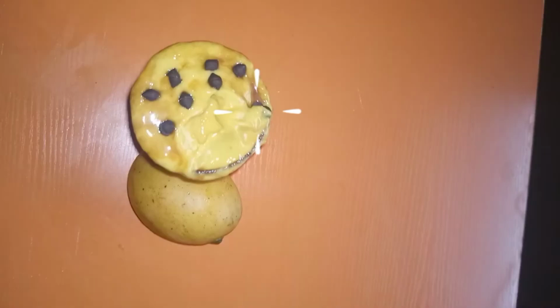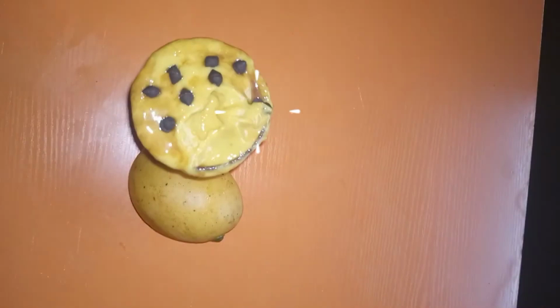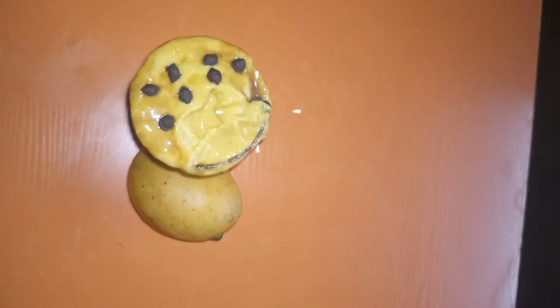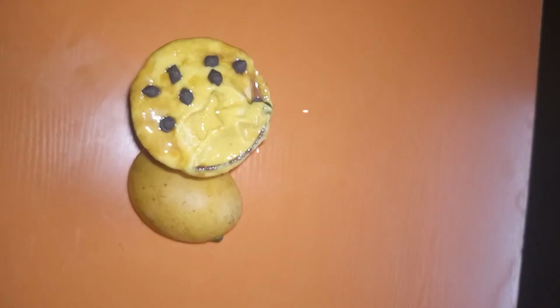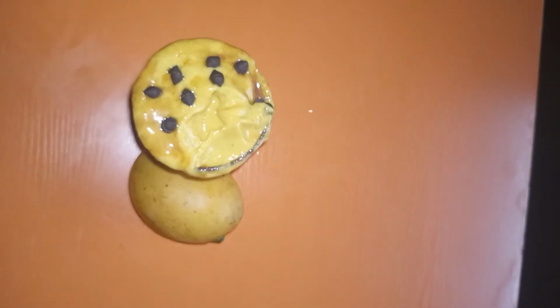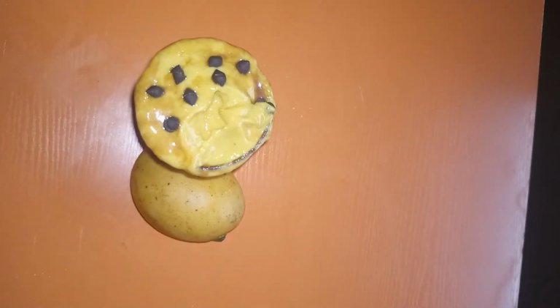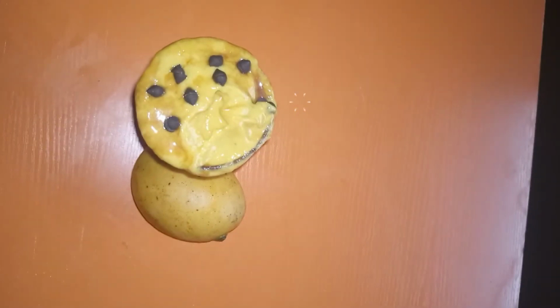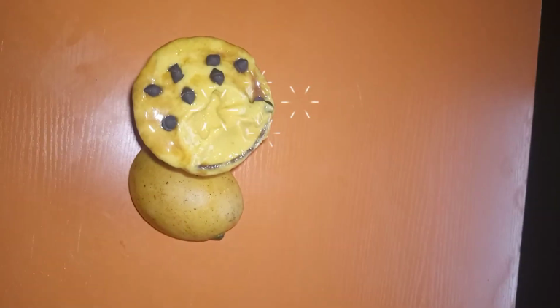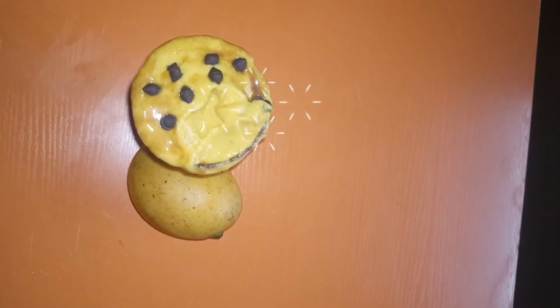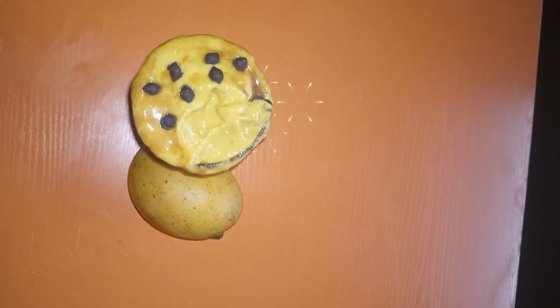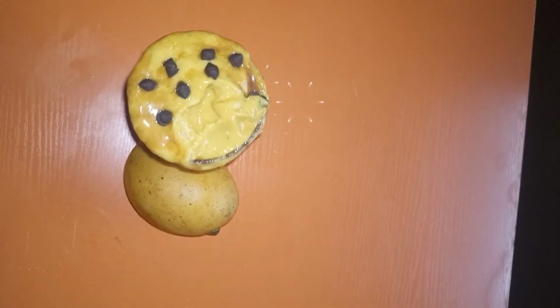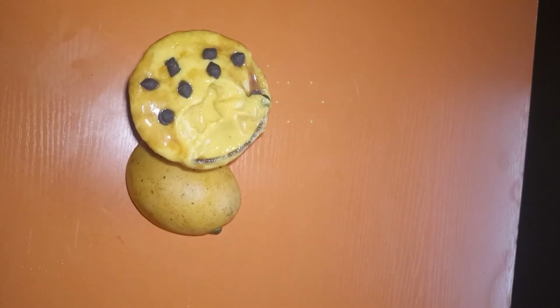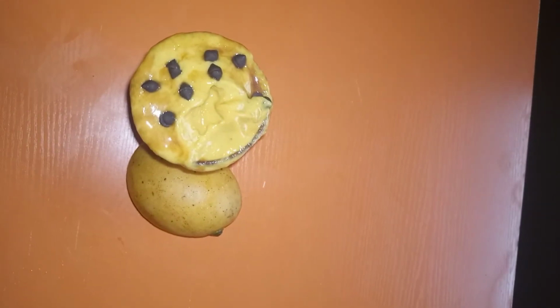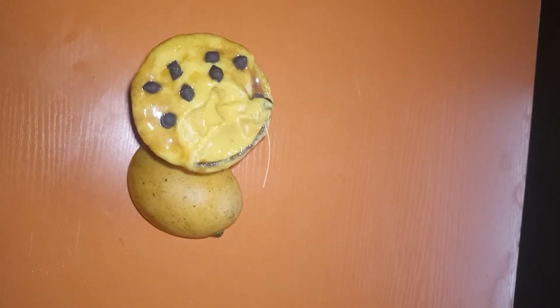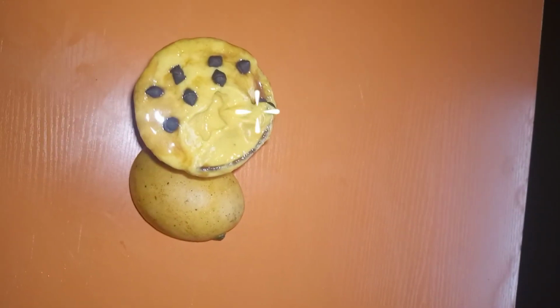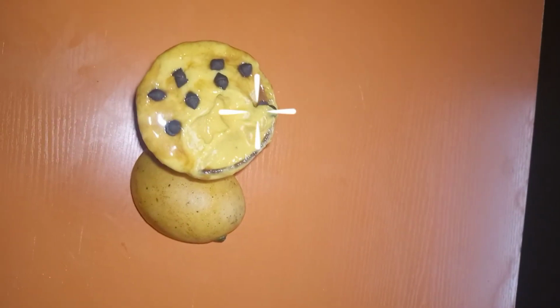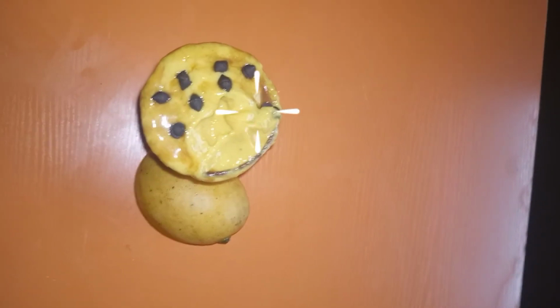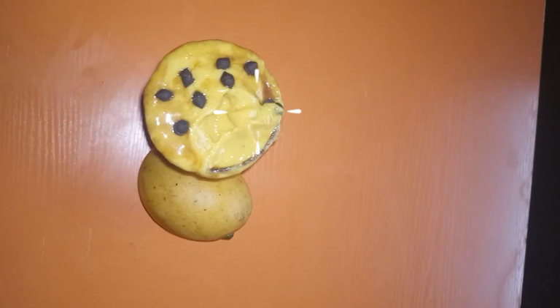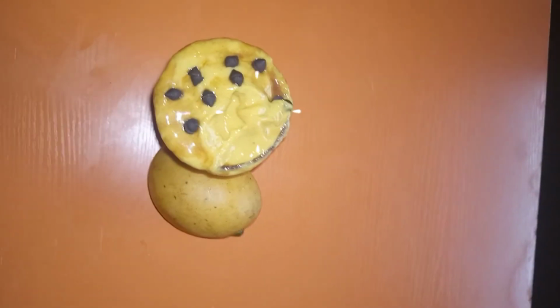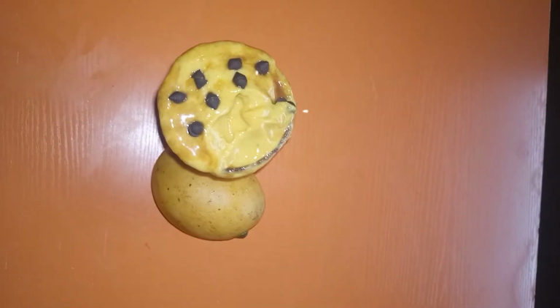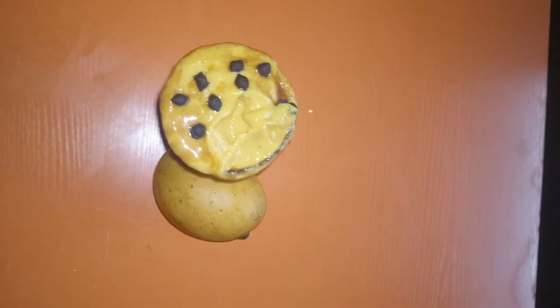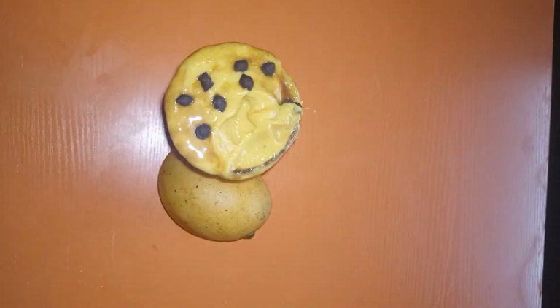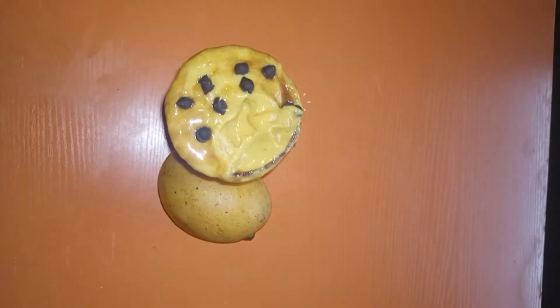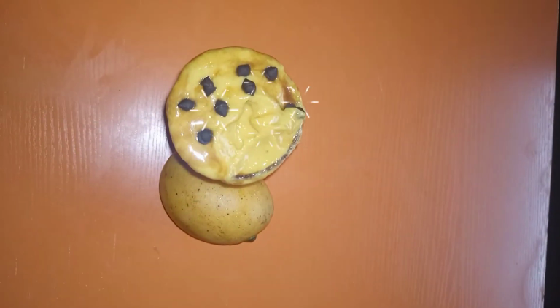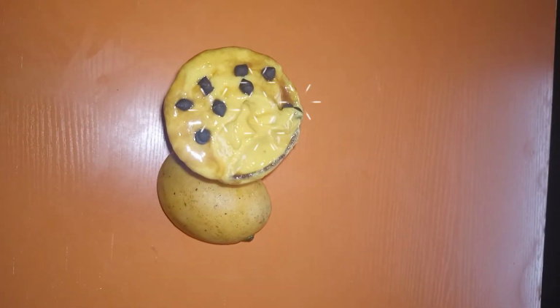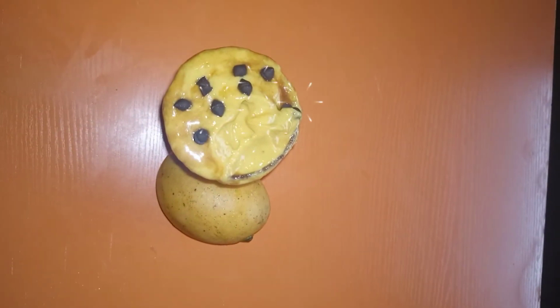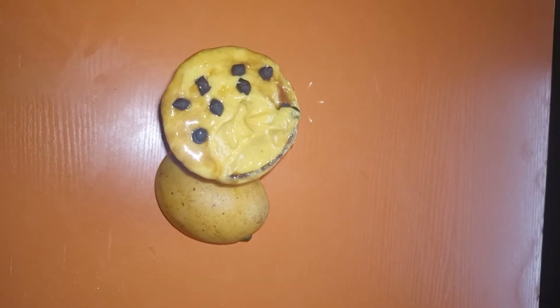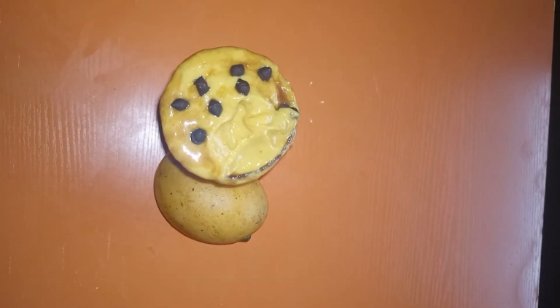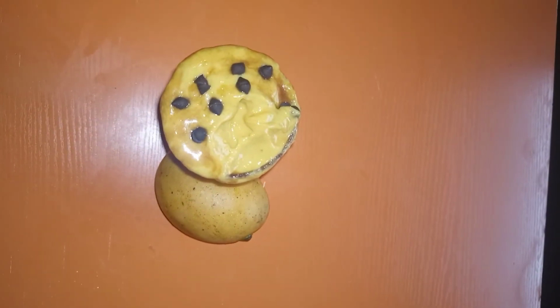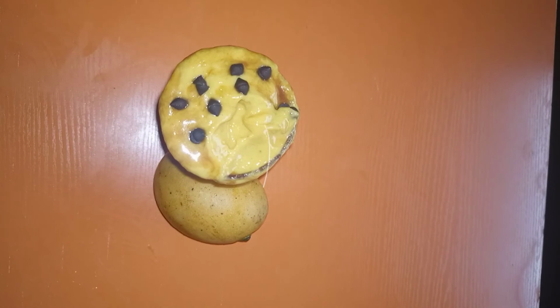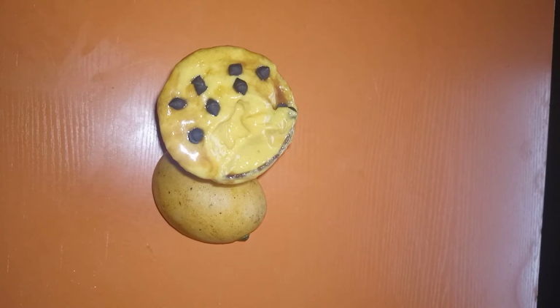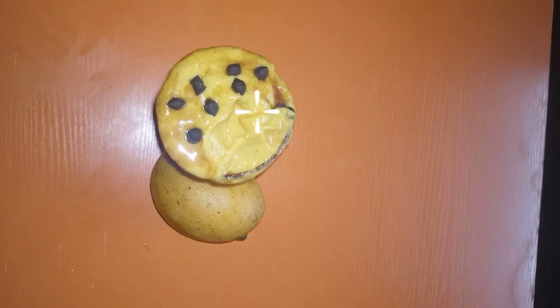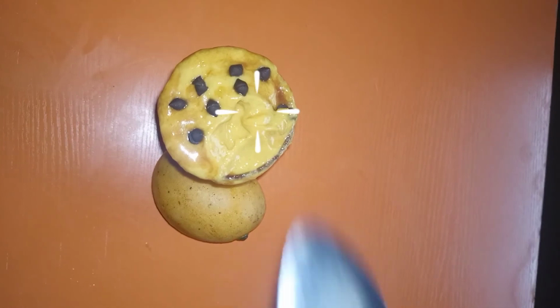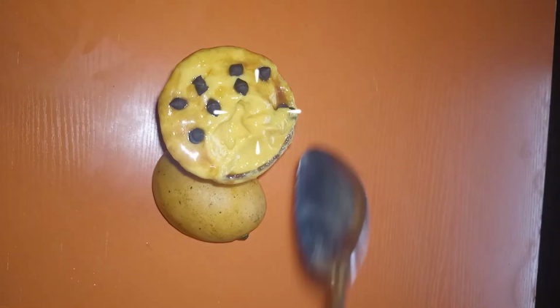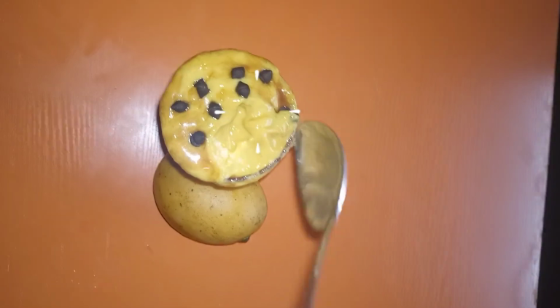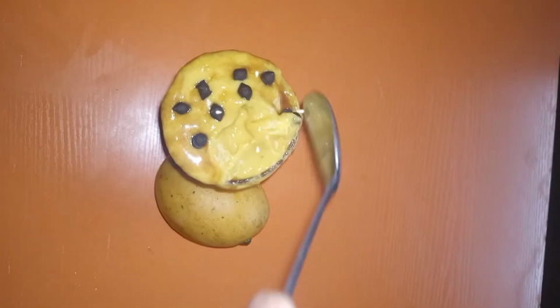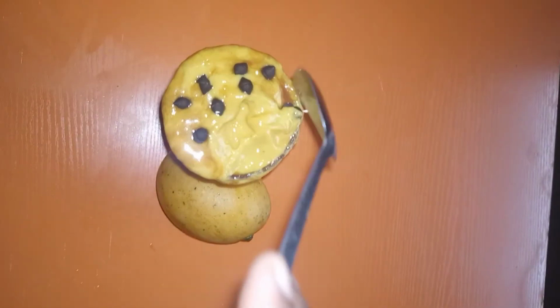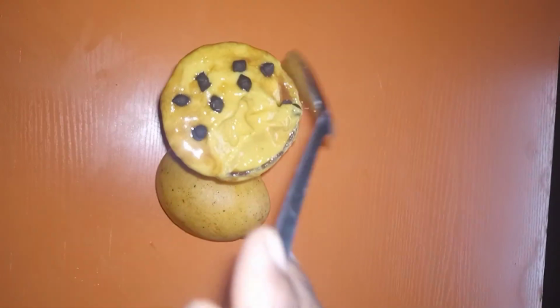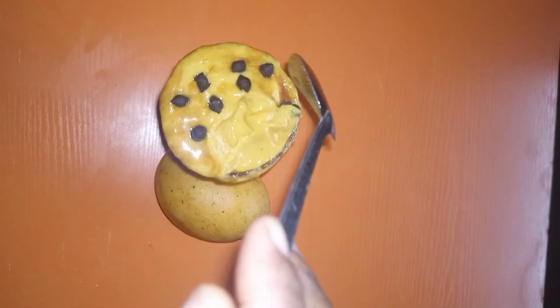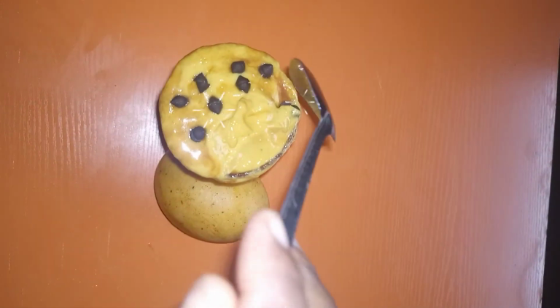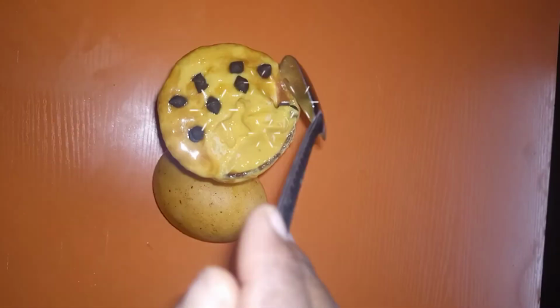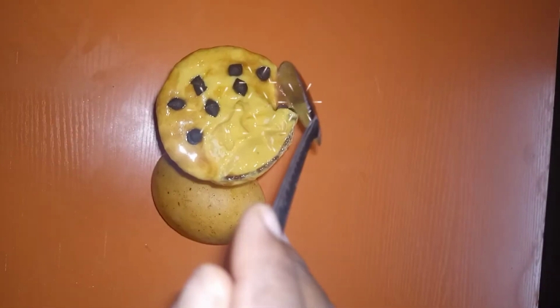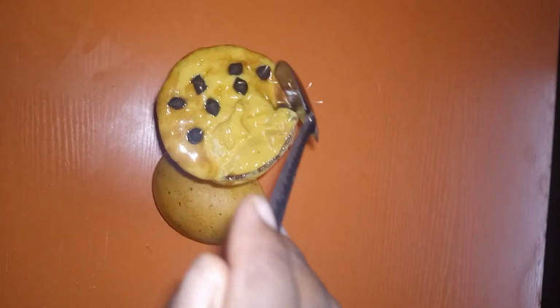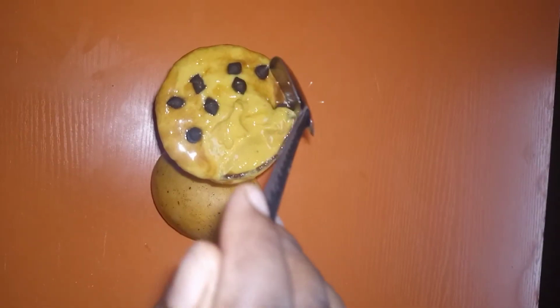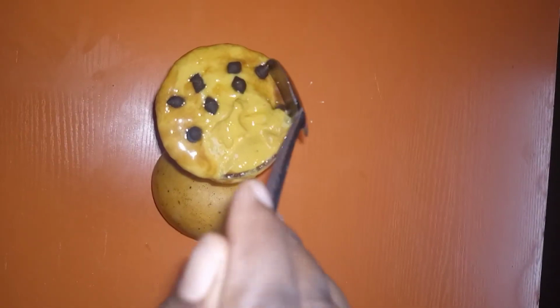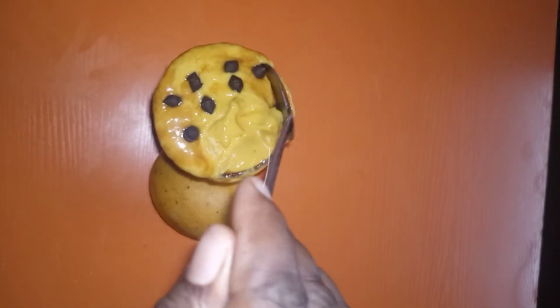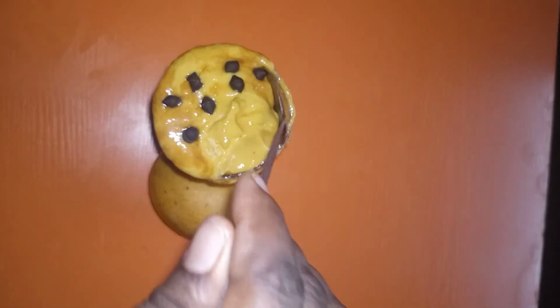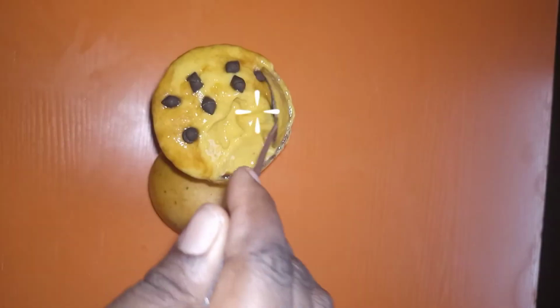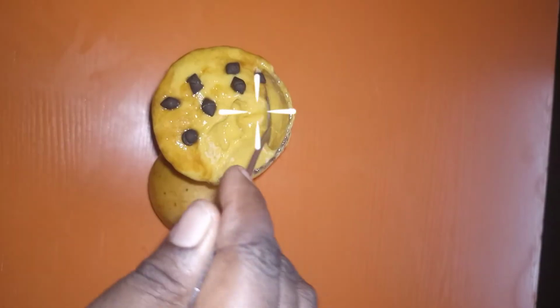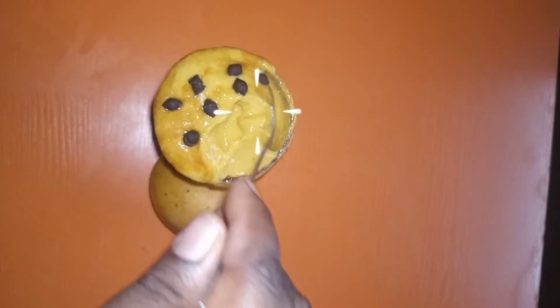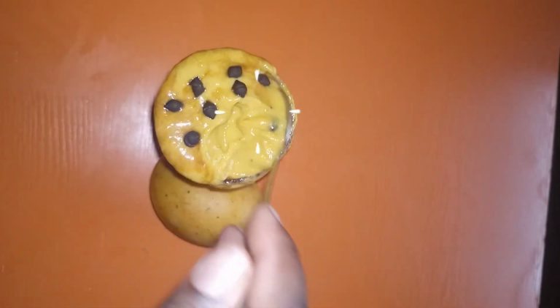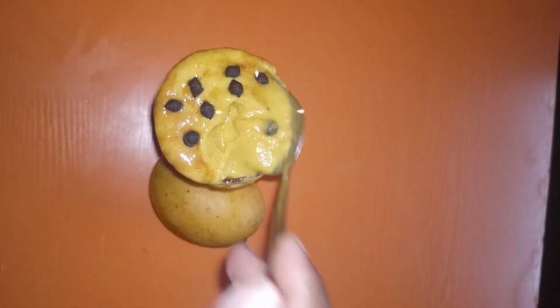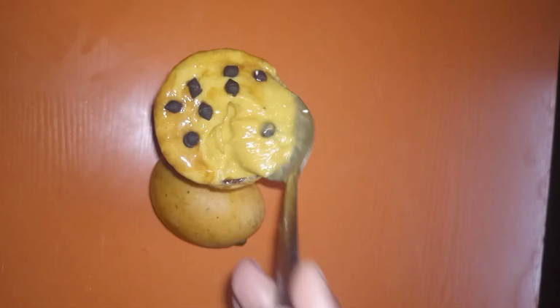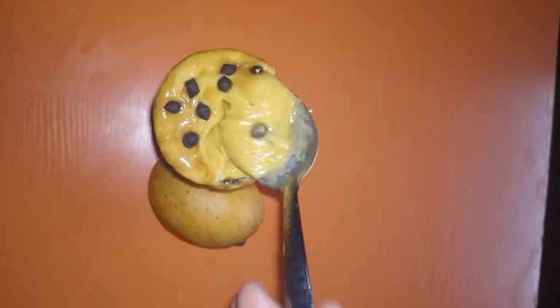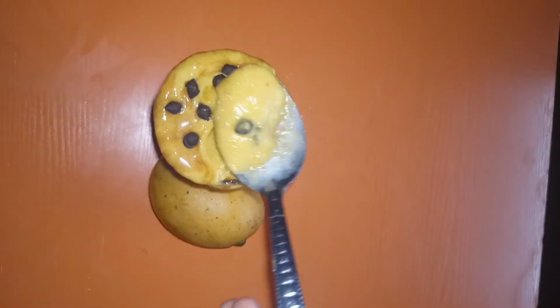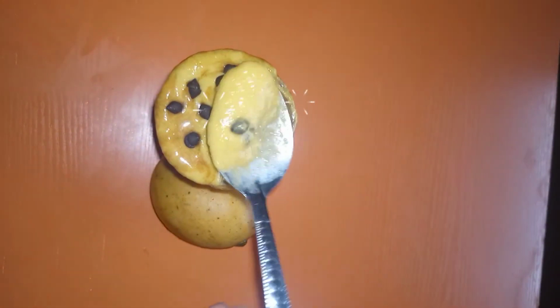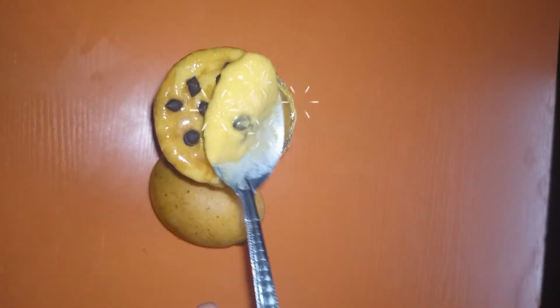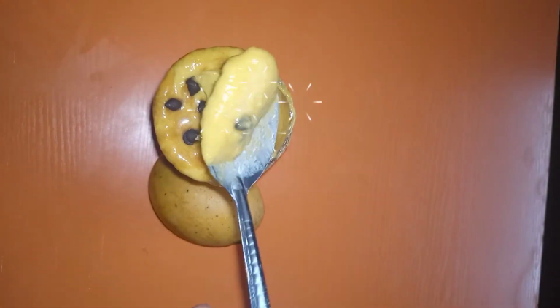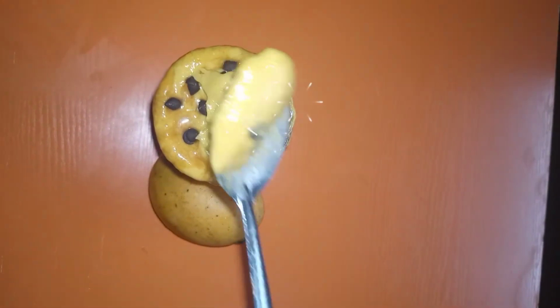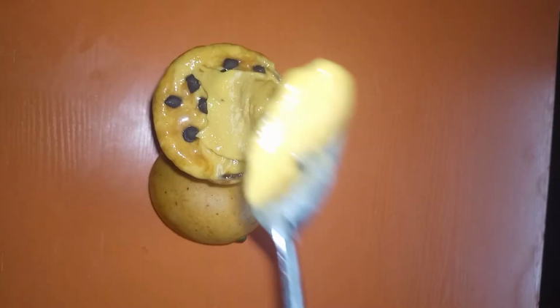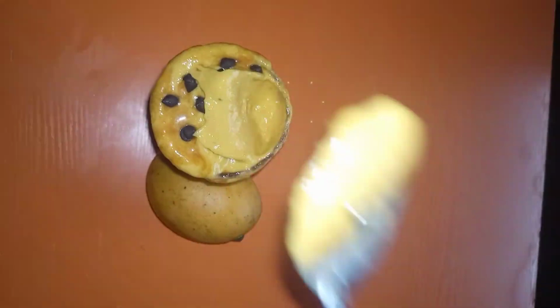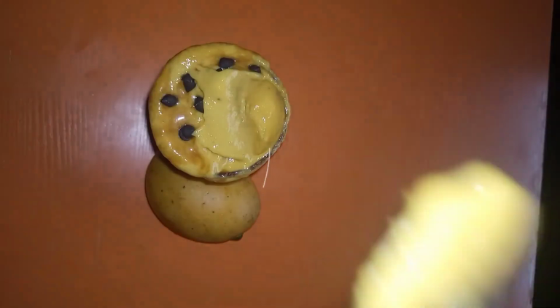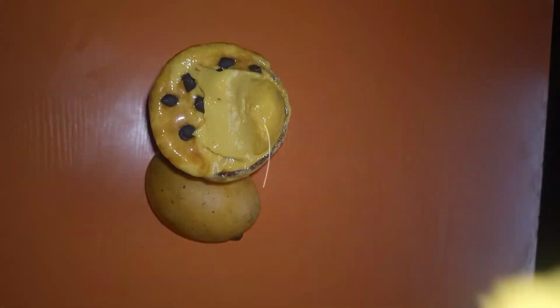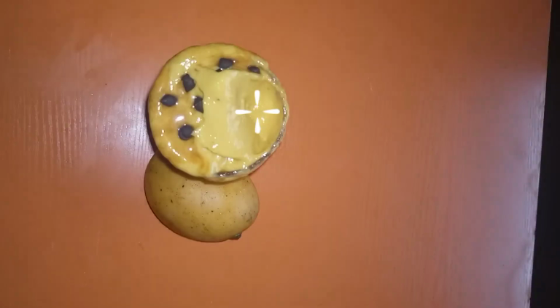This is really delicious and really nice — you can see how creamy that mango ice cream is. Thank you for watching; for more recipes like this, please subscribe to my channel.